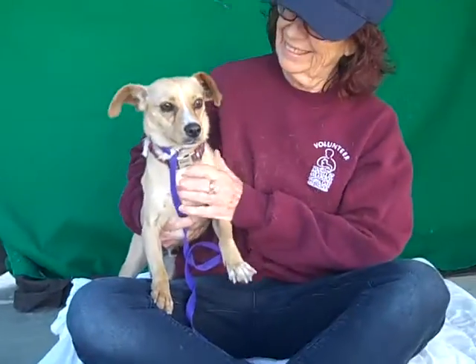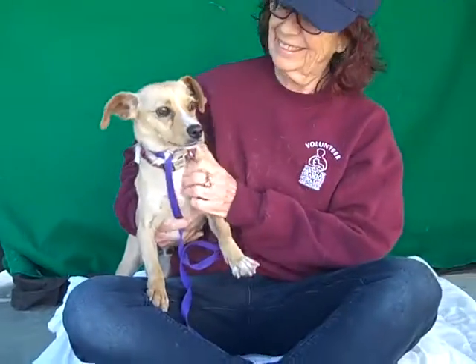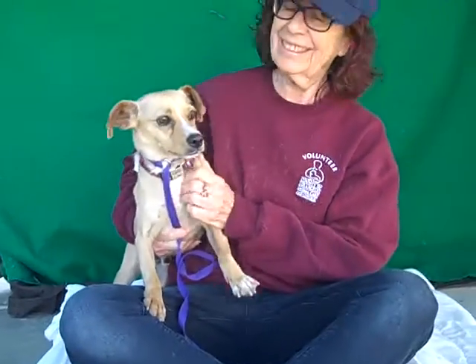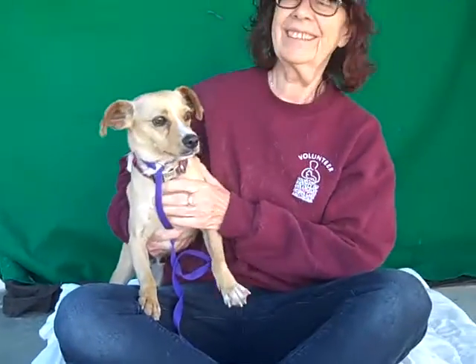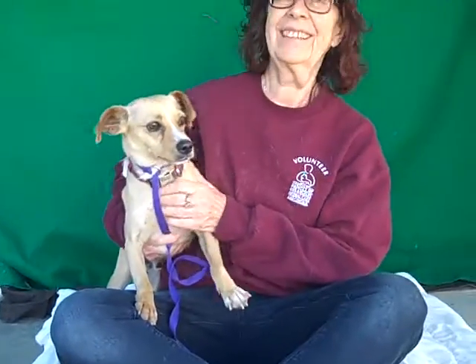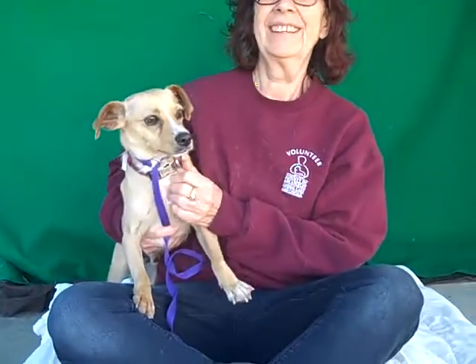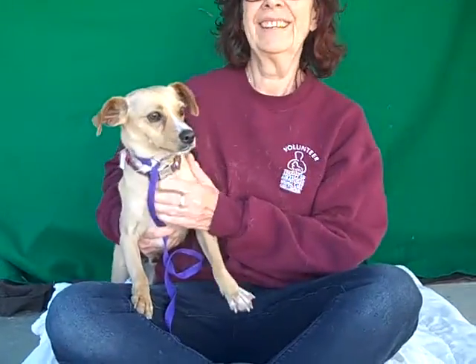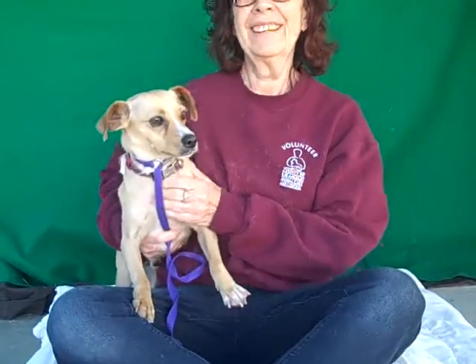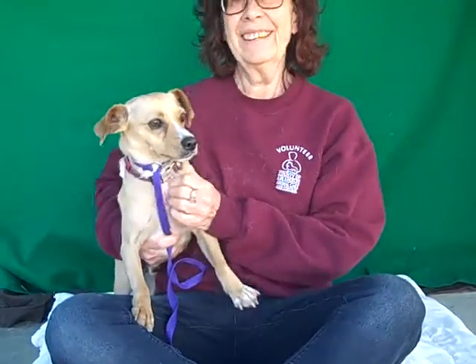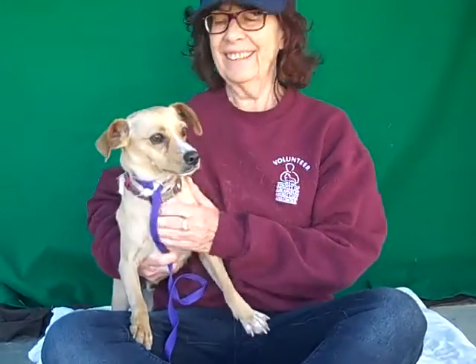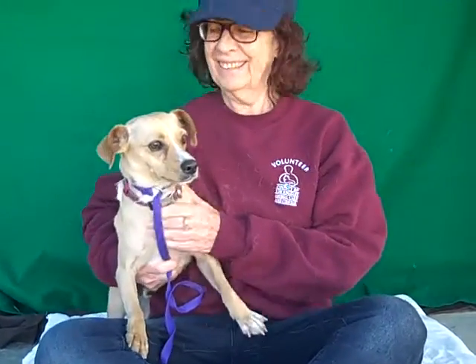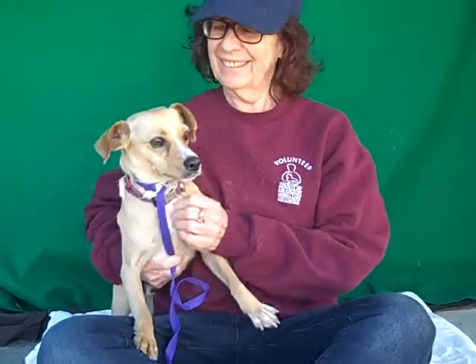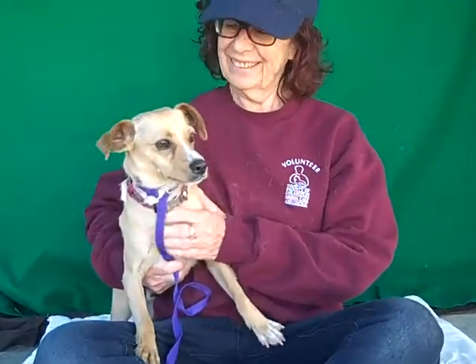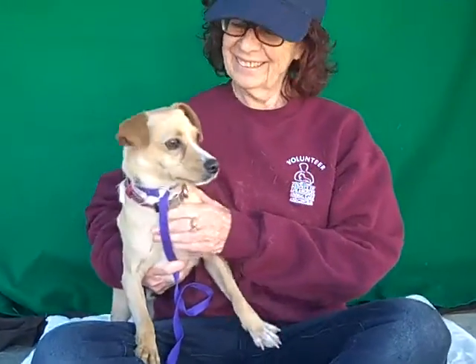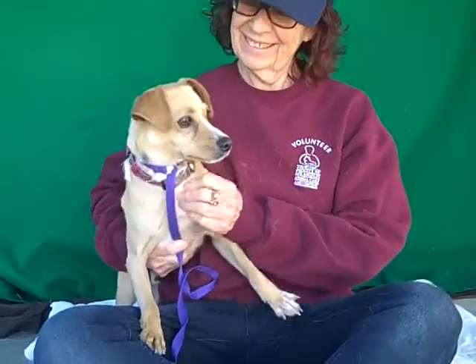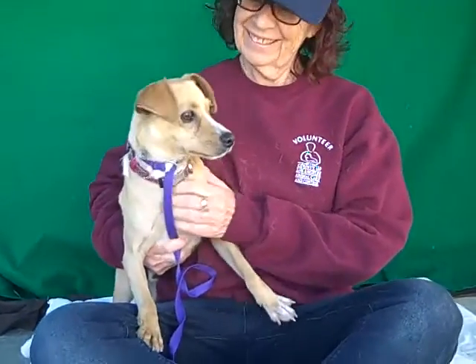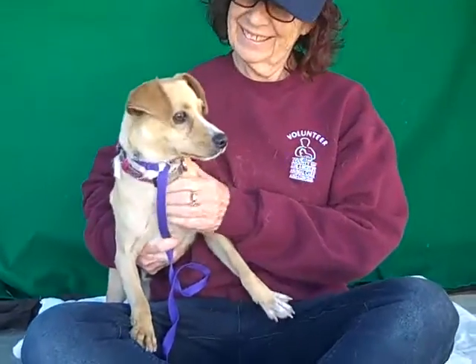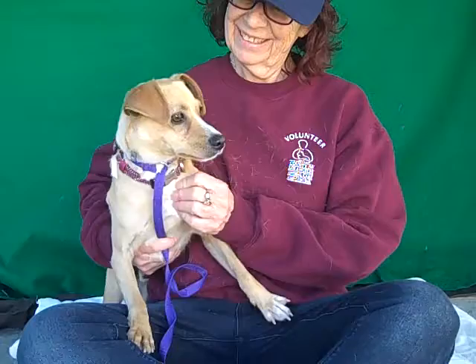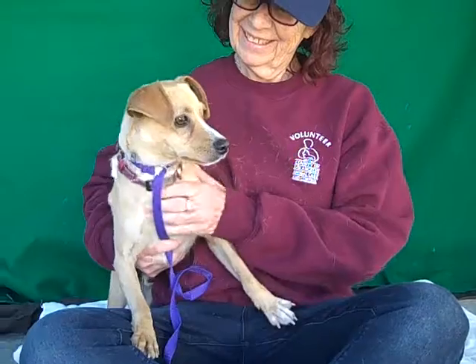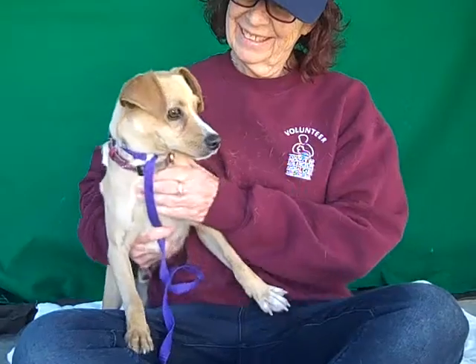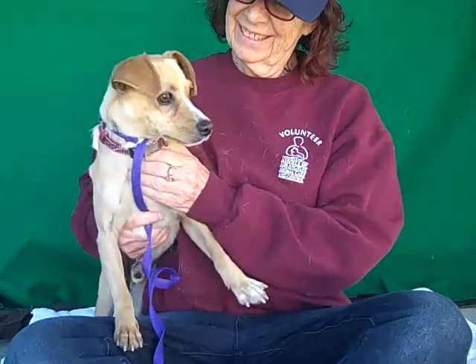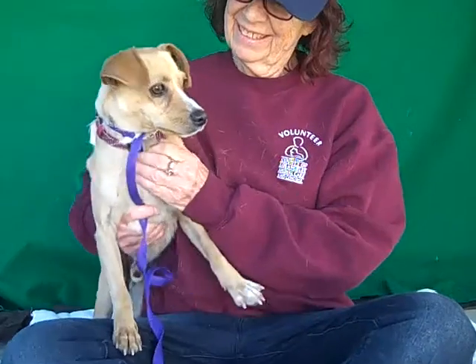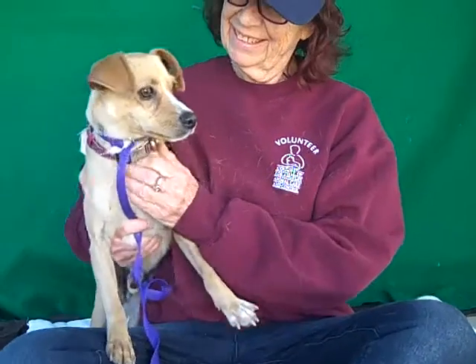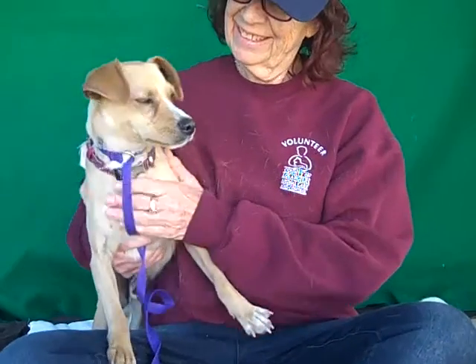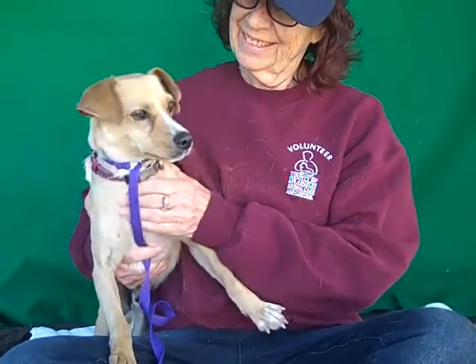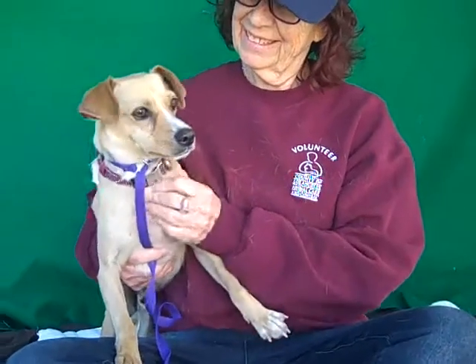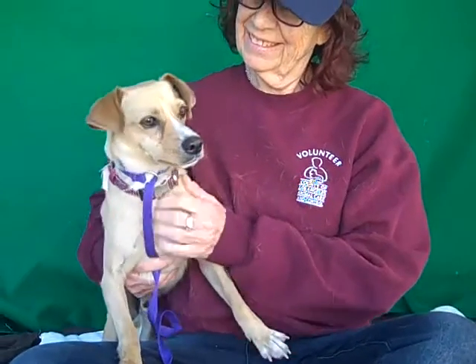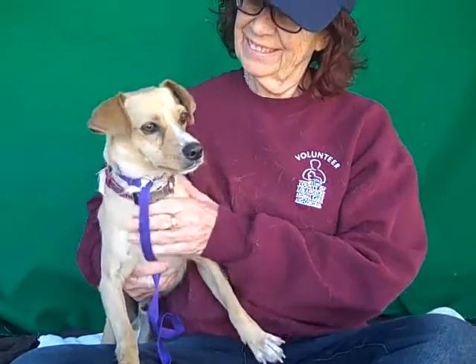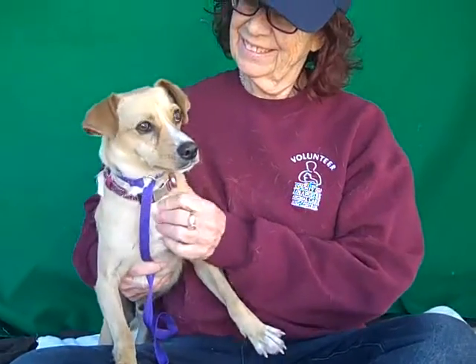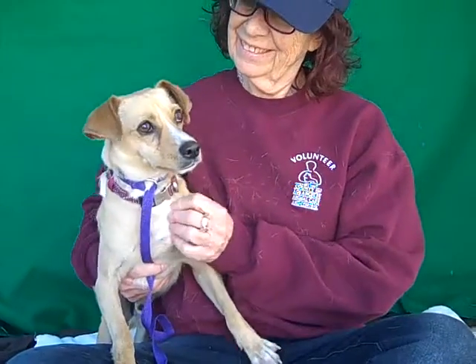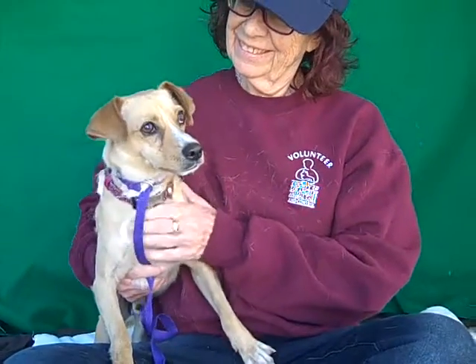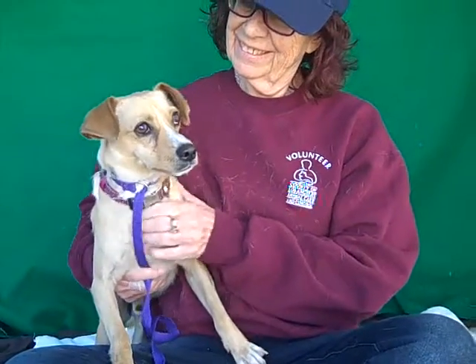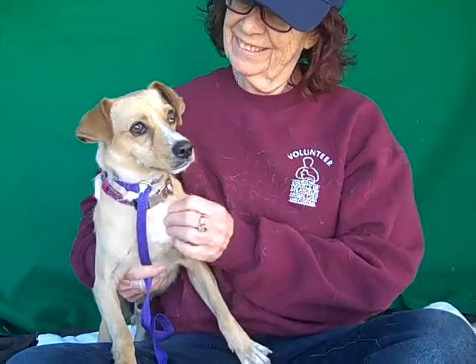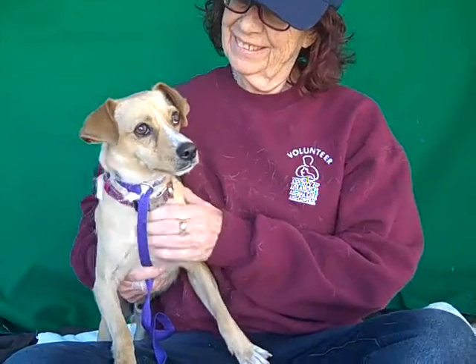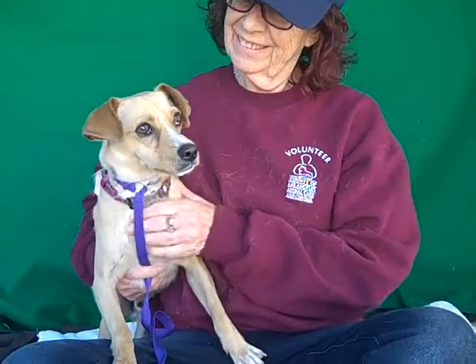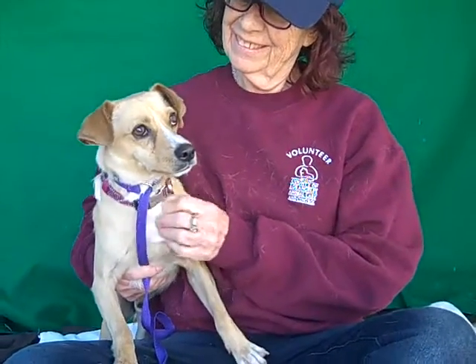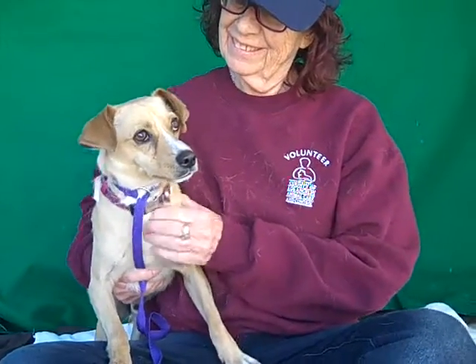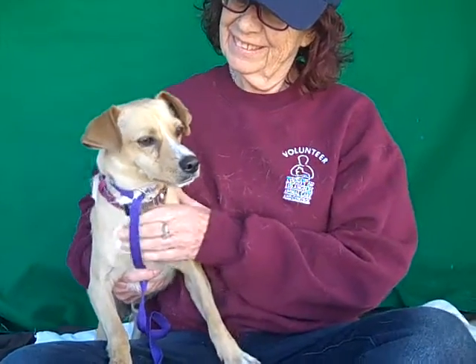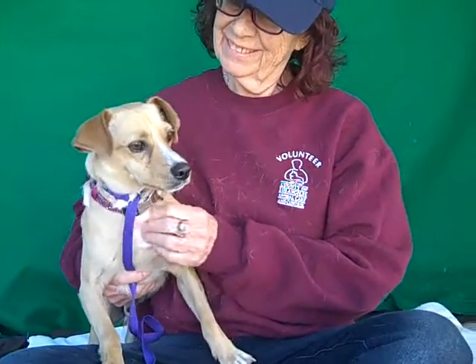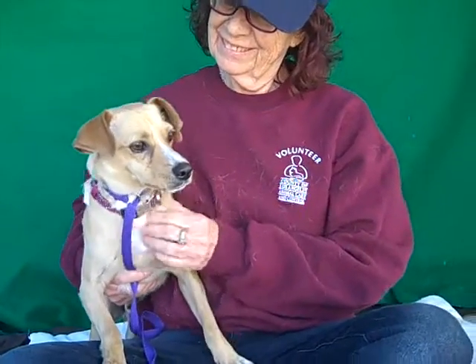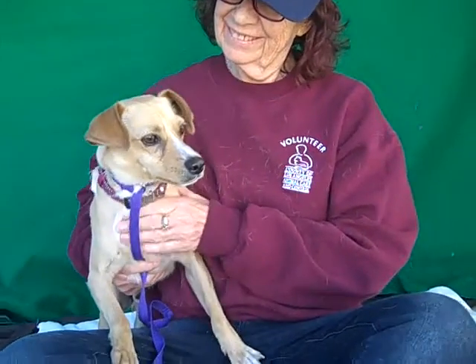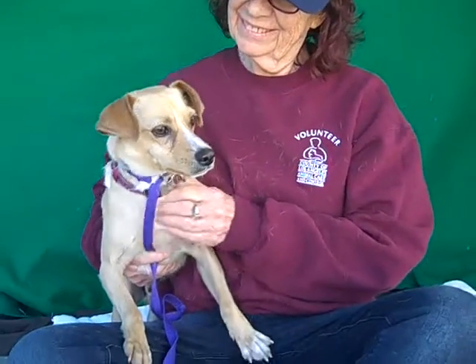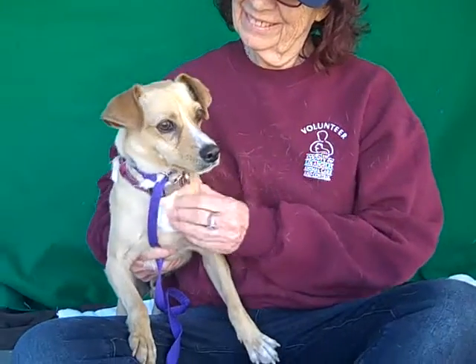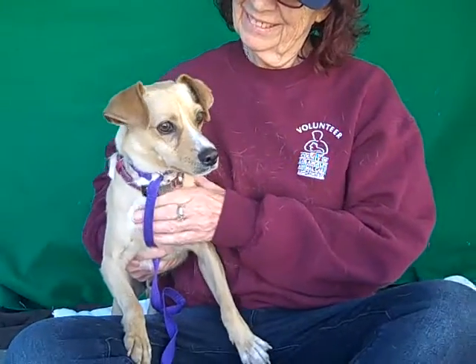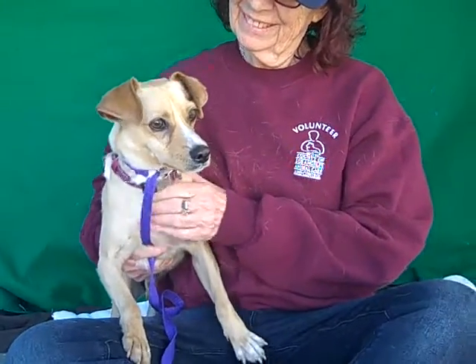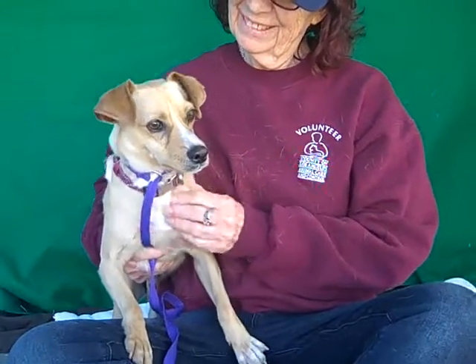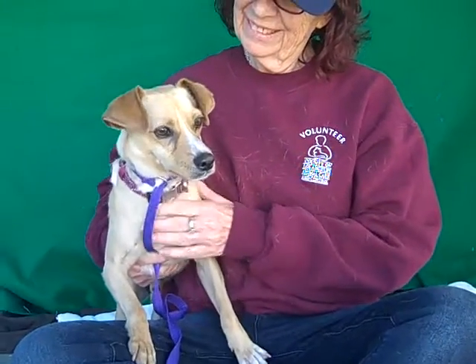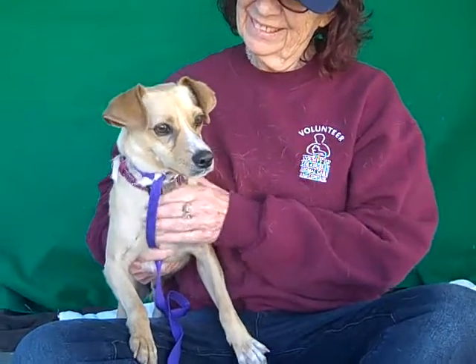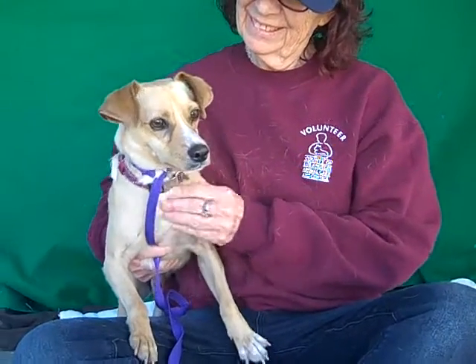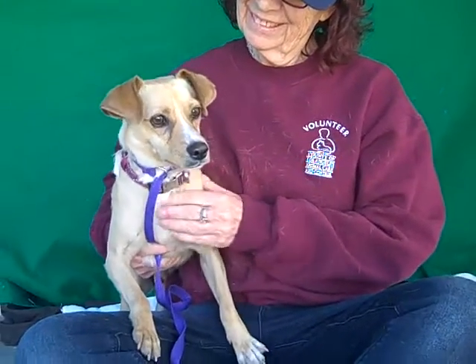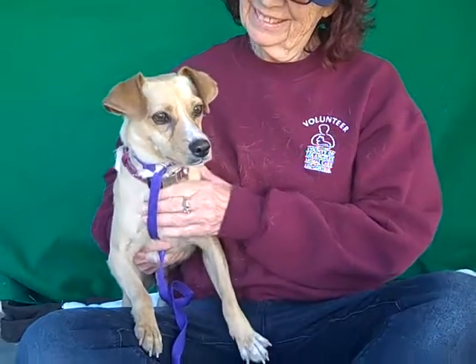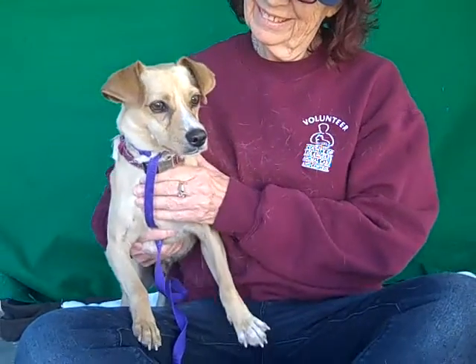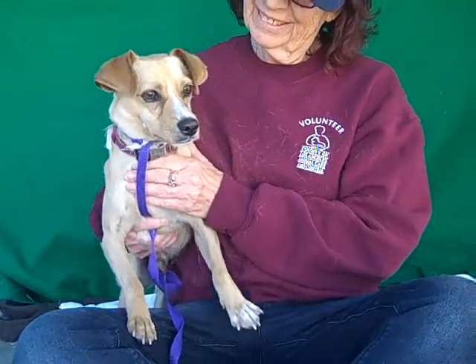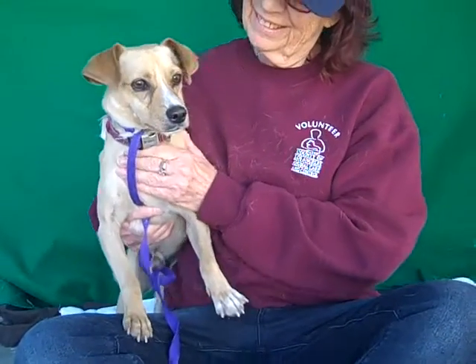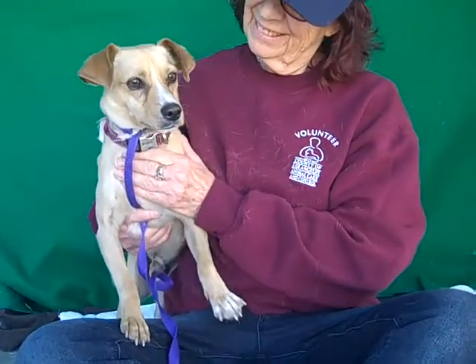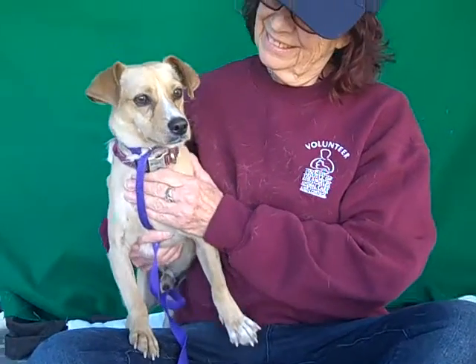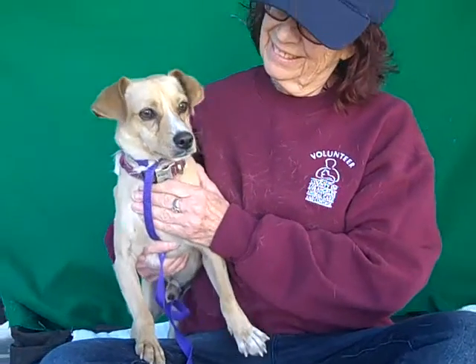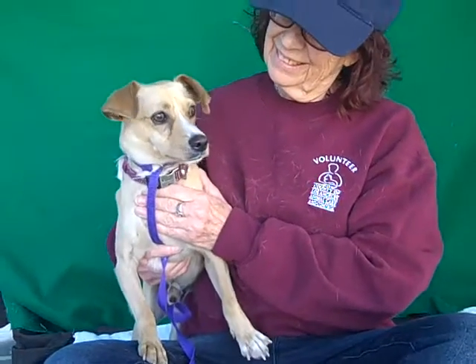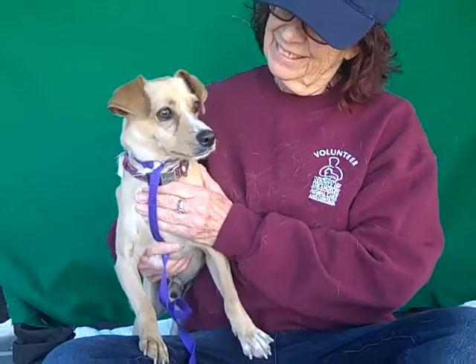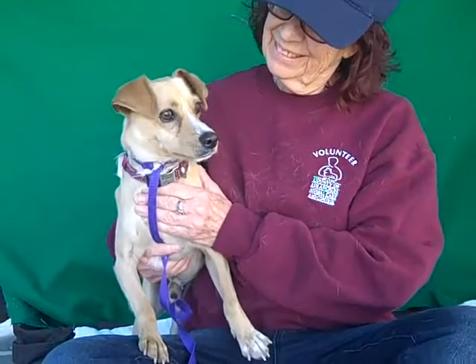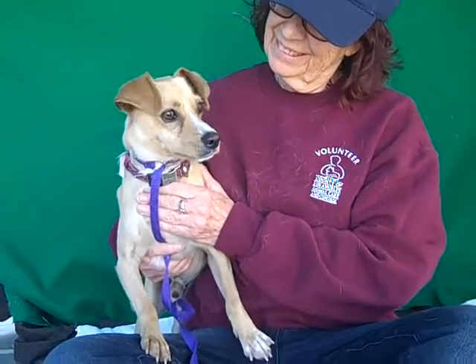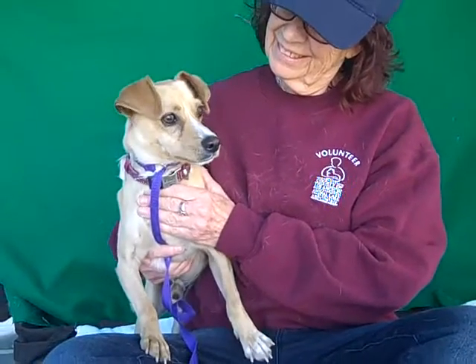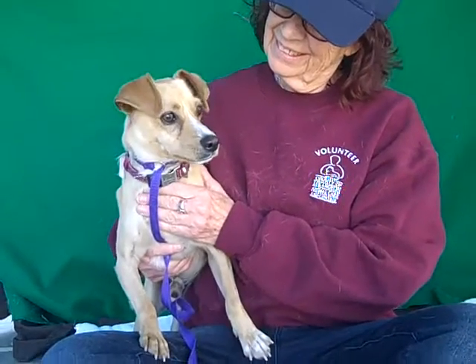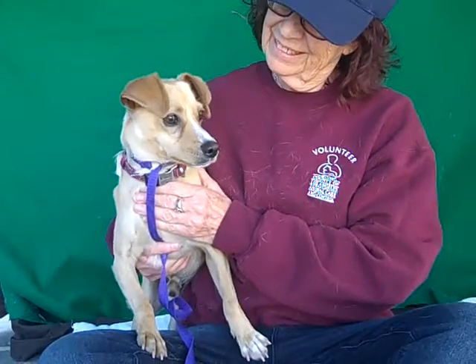He is just puppy perfect. So come on down and meet London, and you can take him home with you from the Baldwin Park shelter. Say come get me. Bye bye.